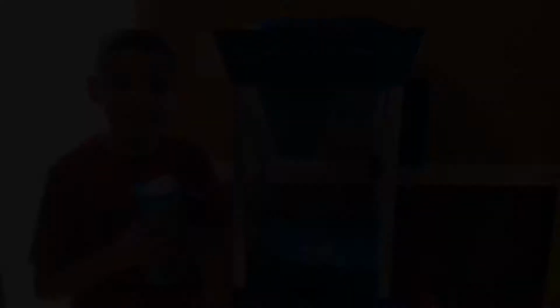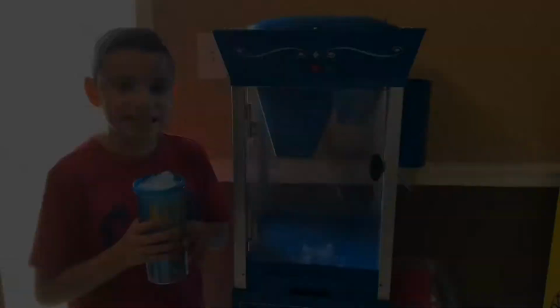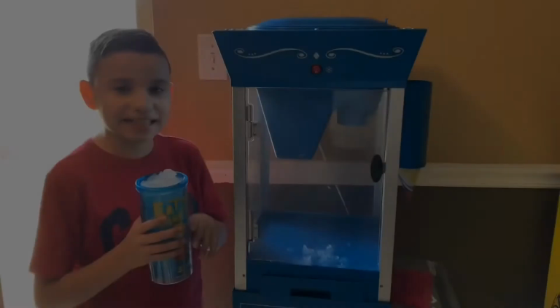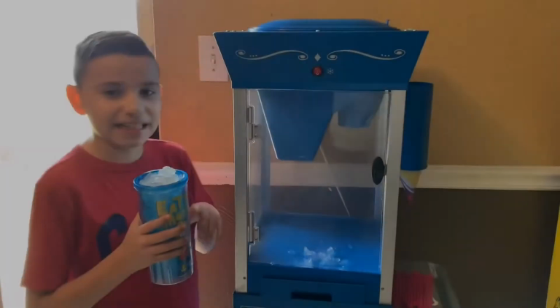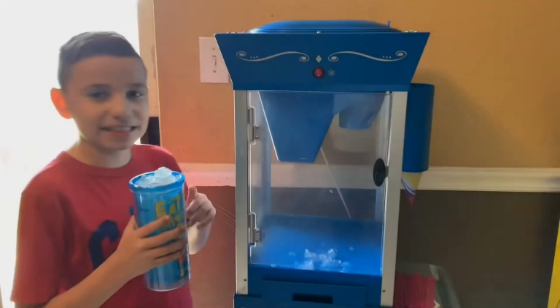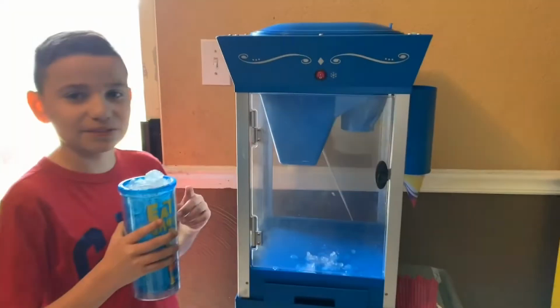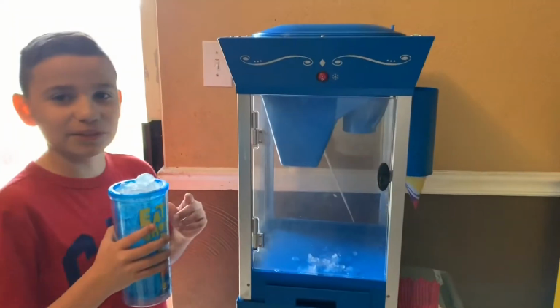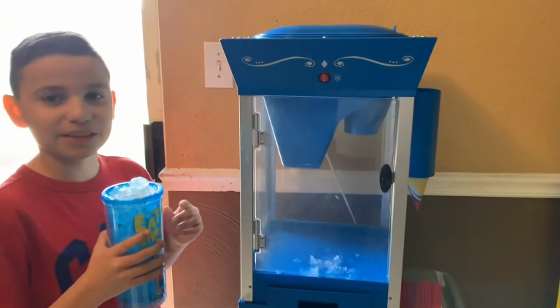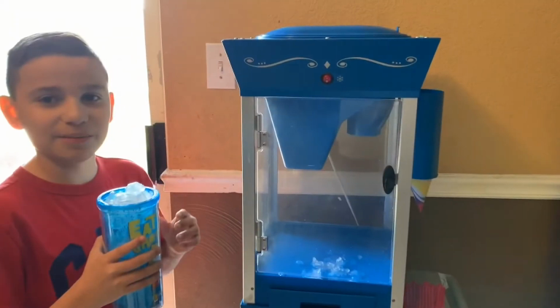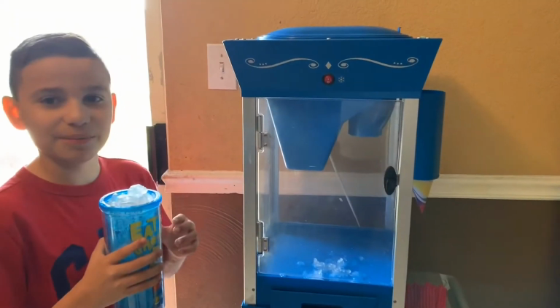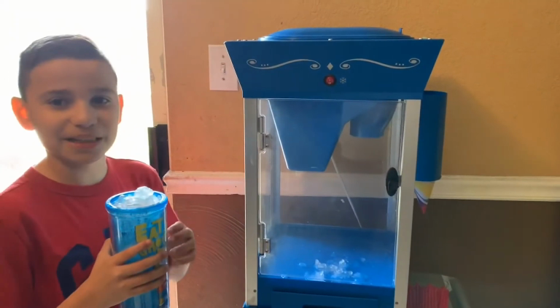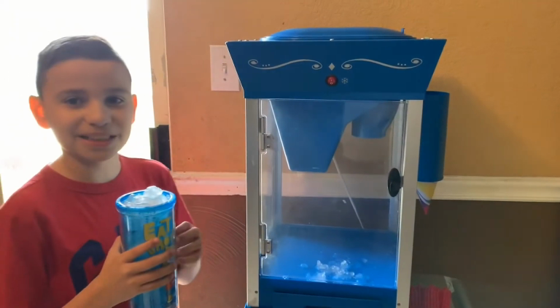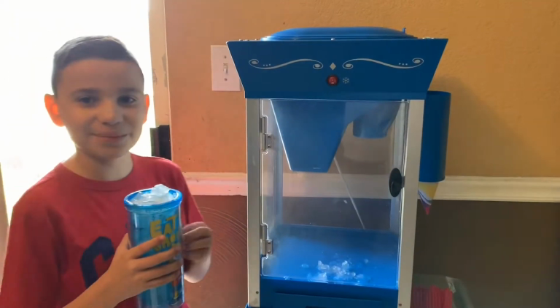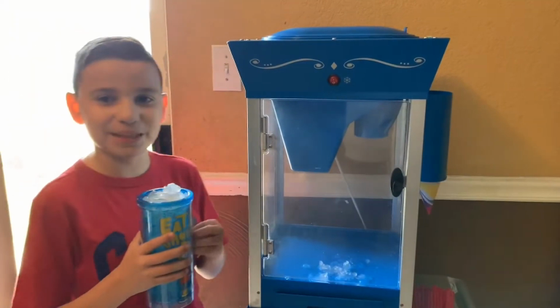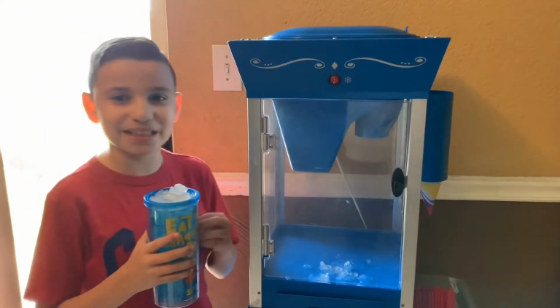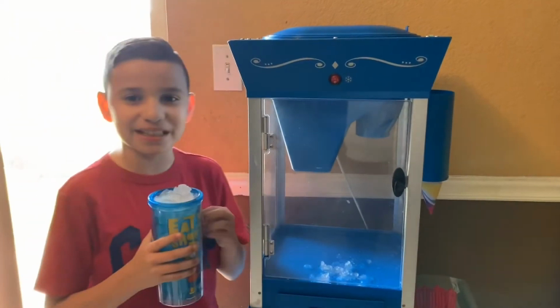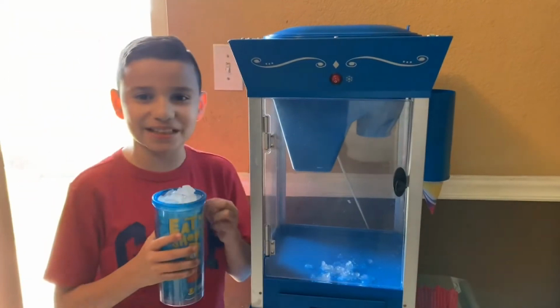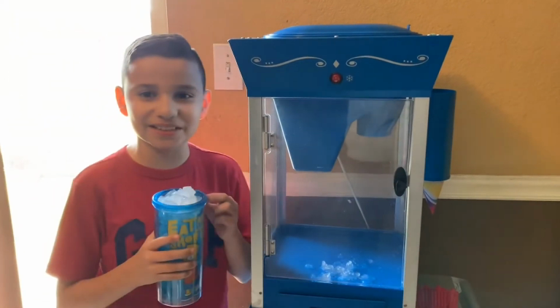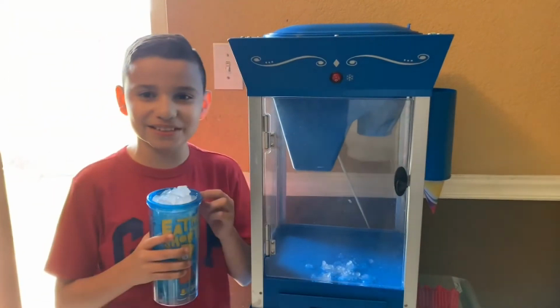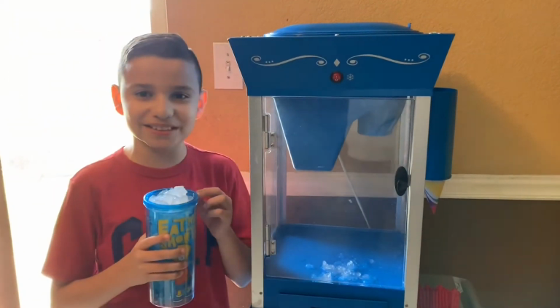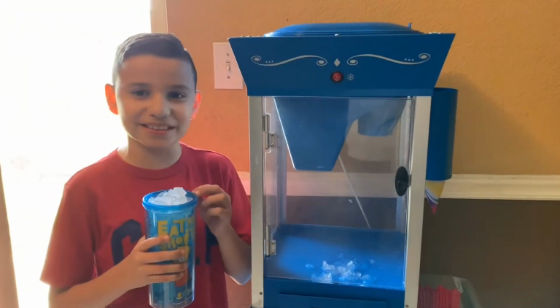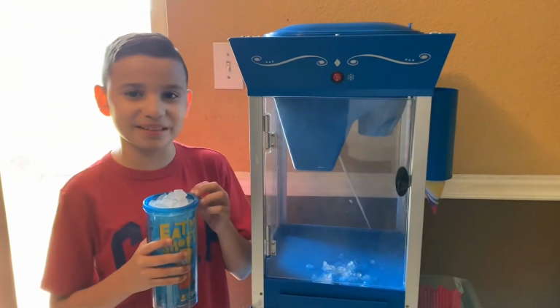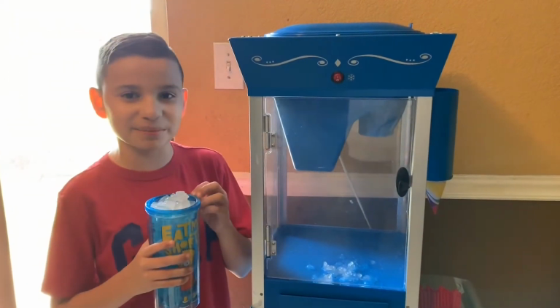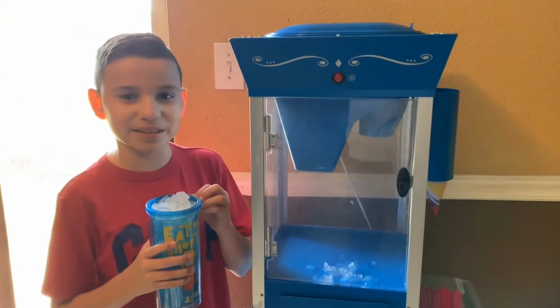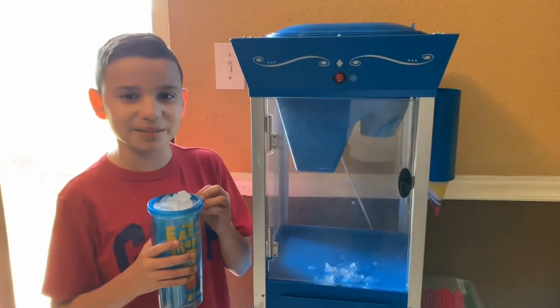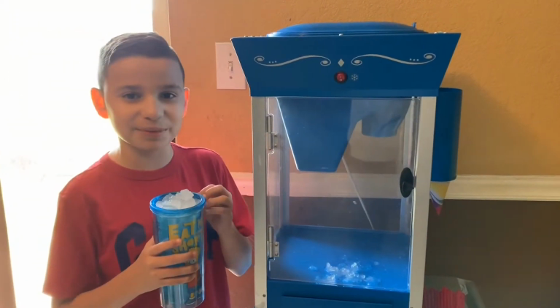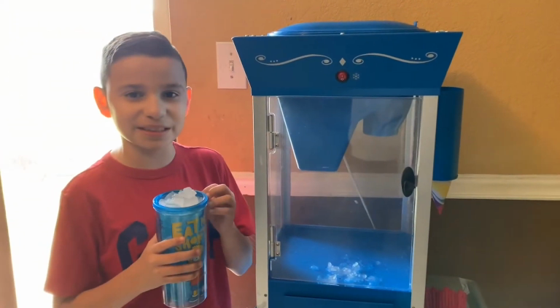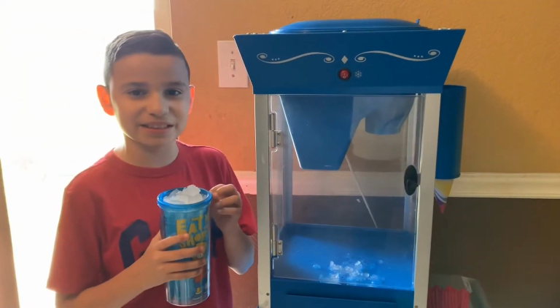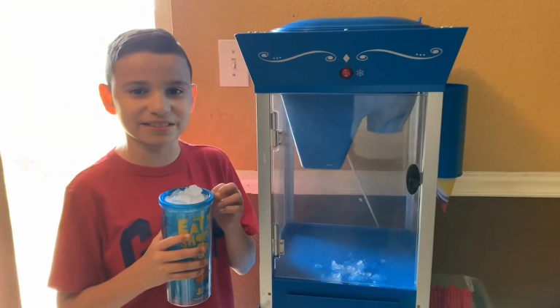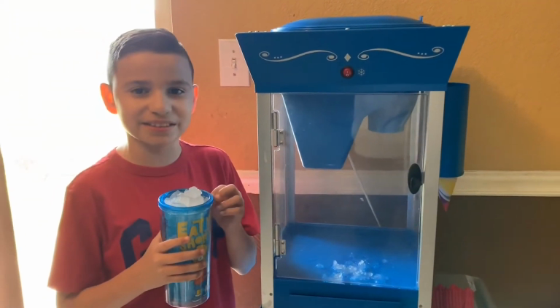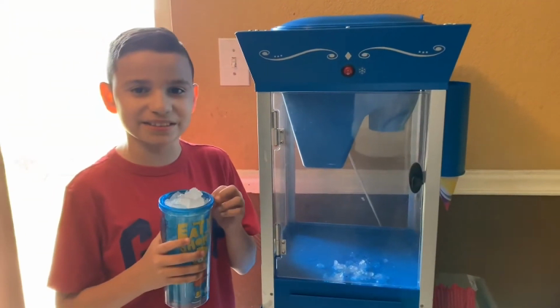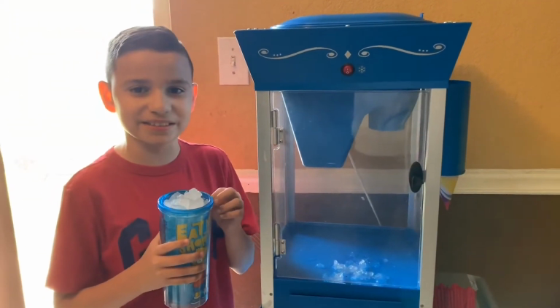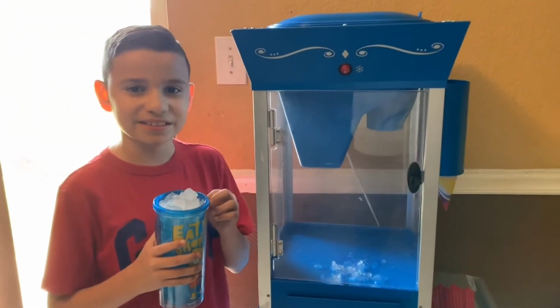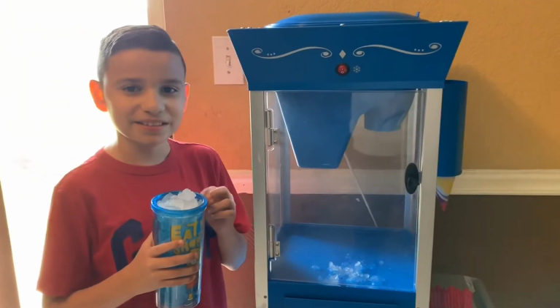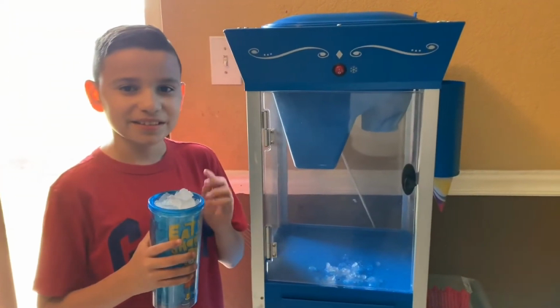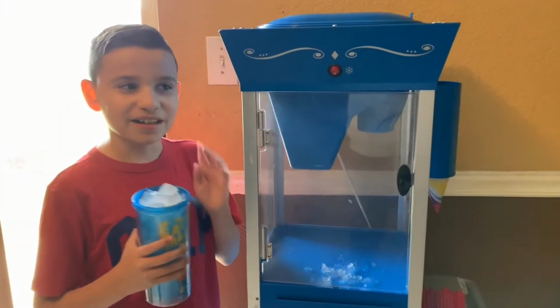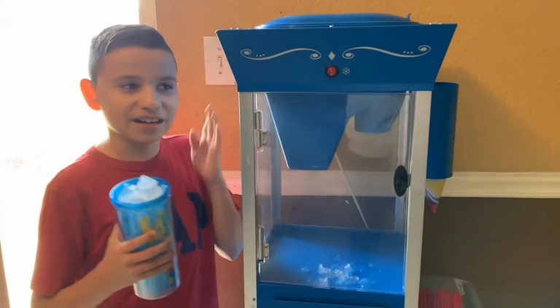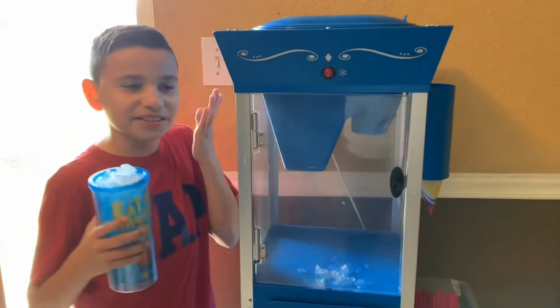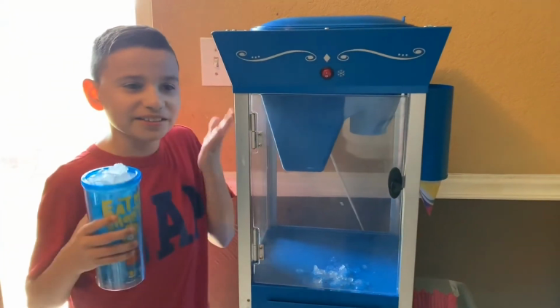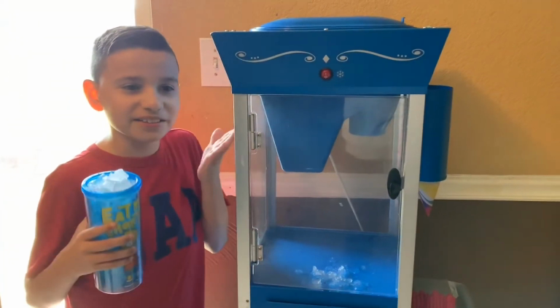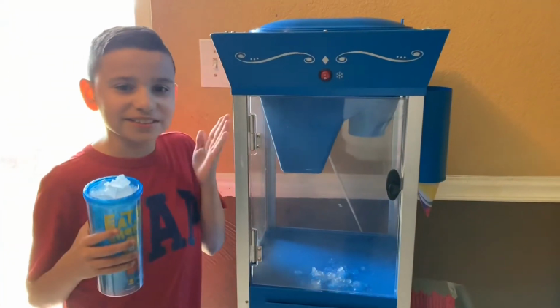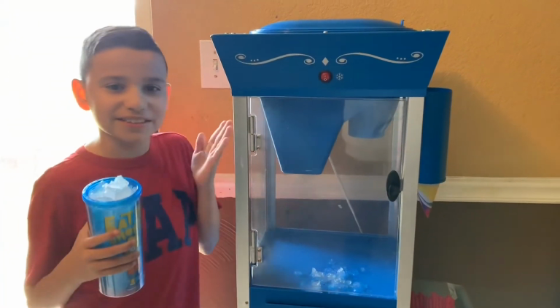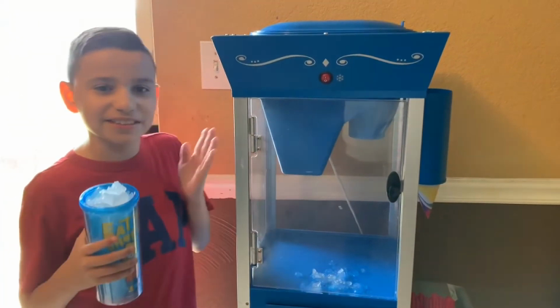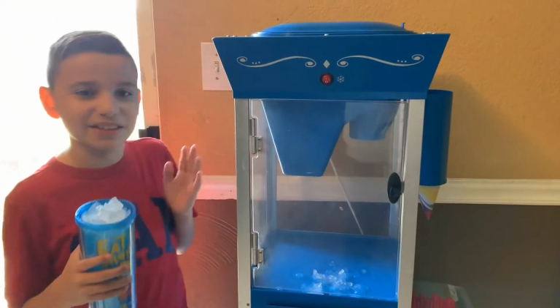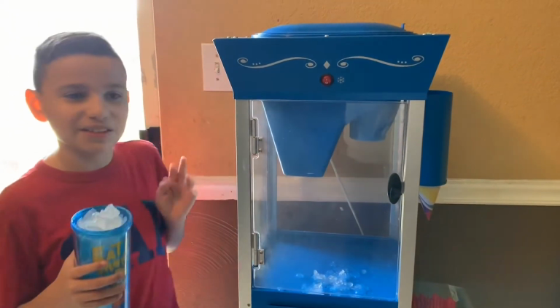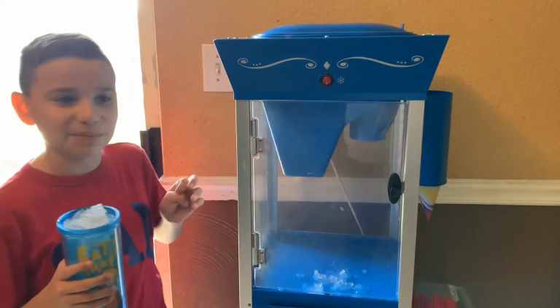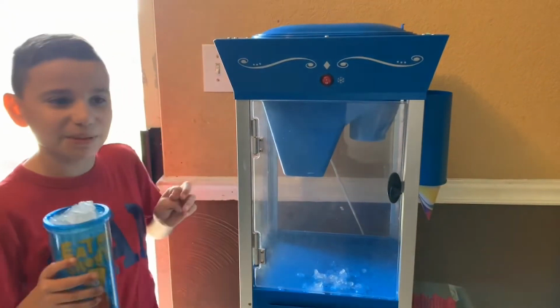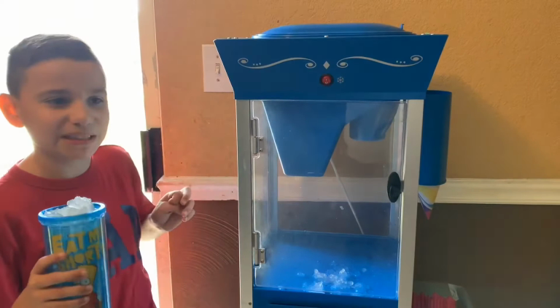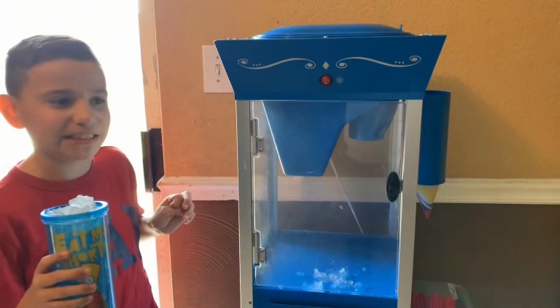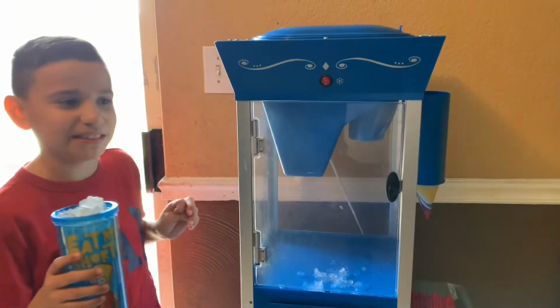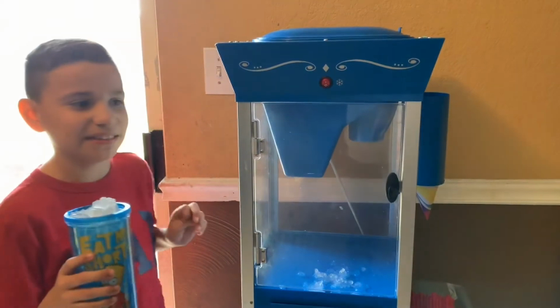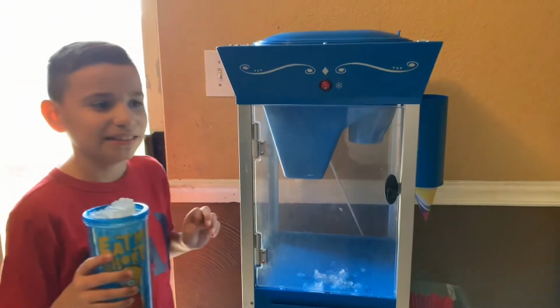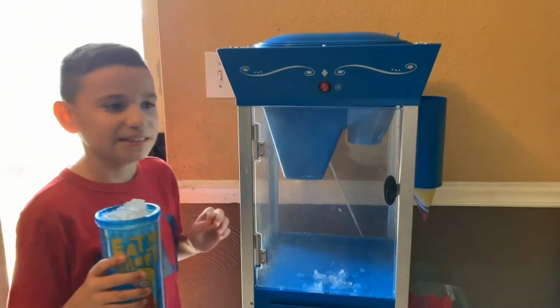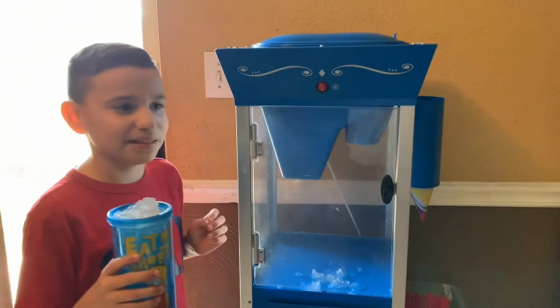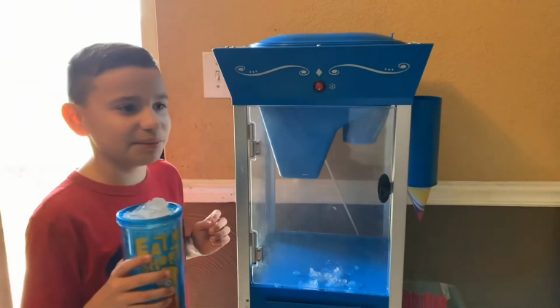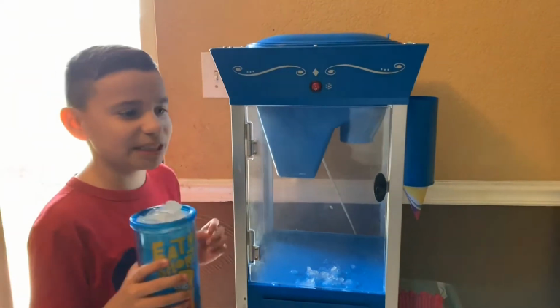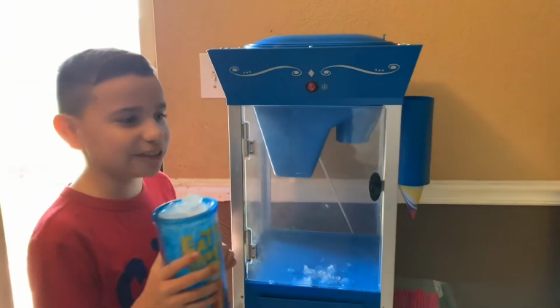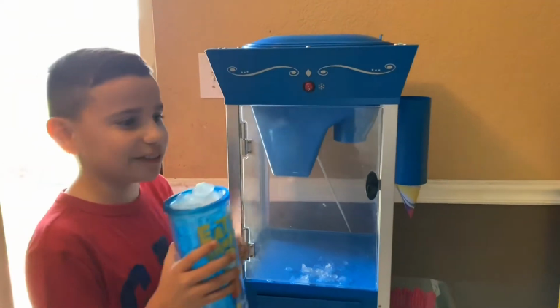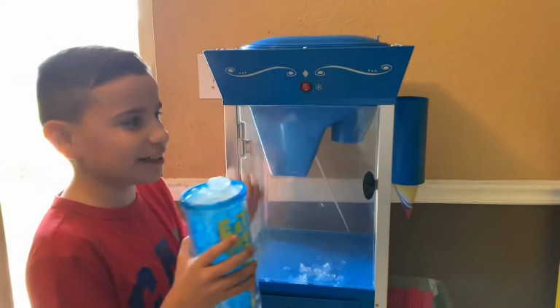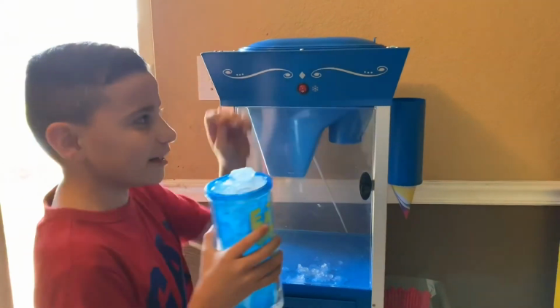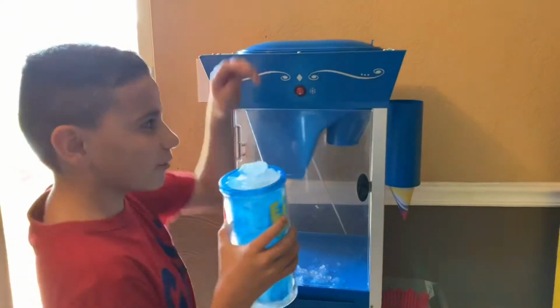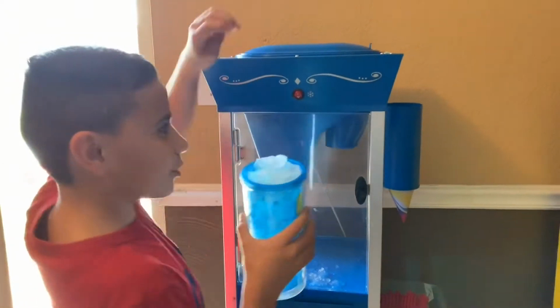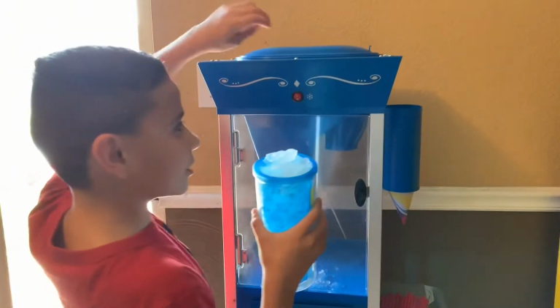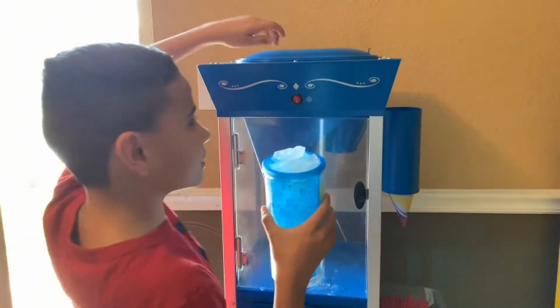Hey guys, welcome back to my channel. Today I'm going to be showing you our new snow cone machine. Let me show you how it works.